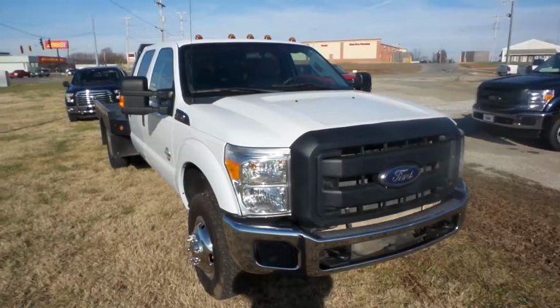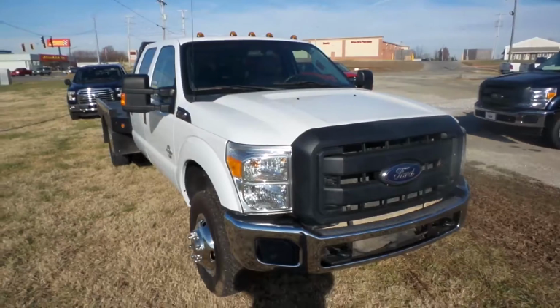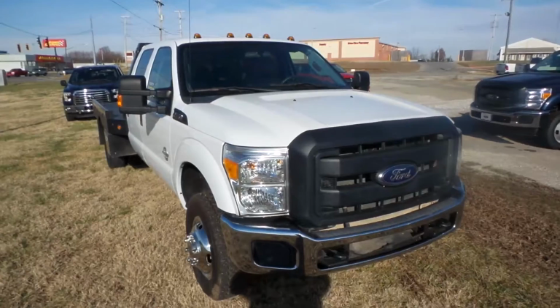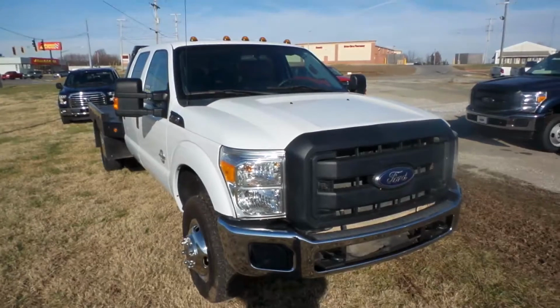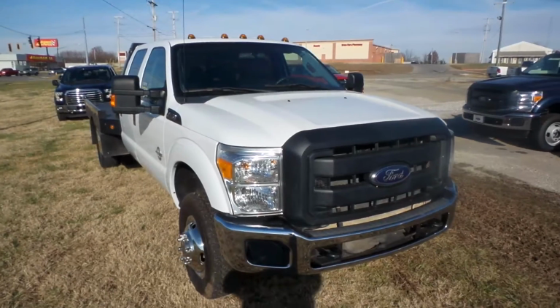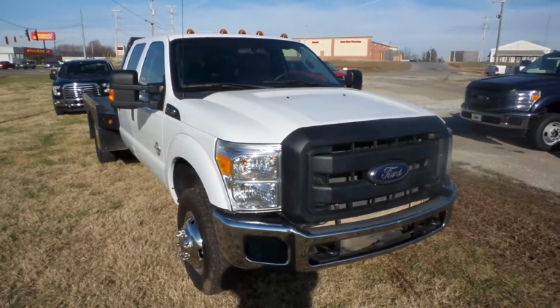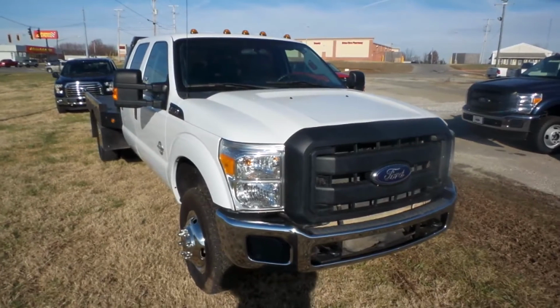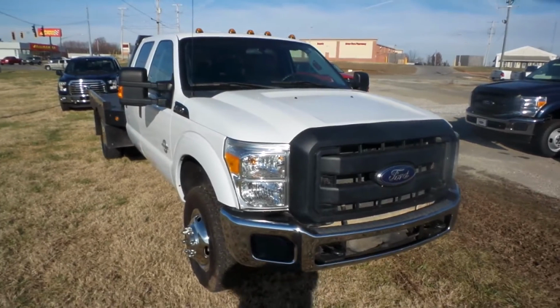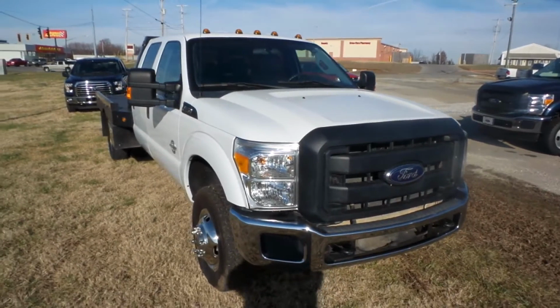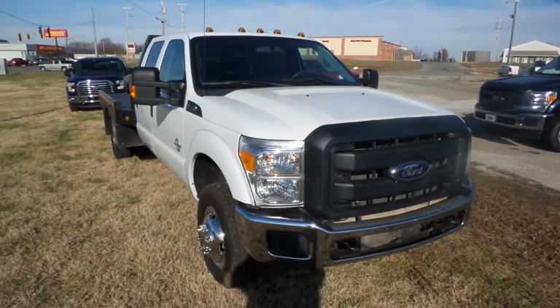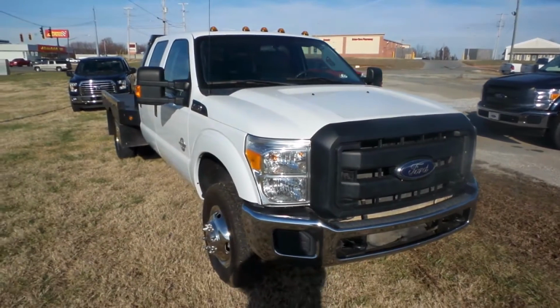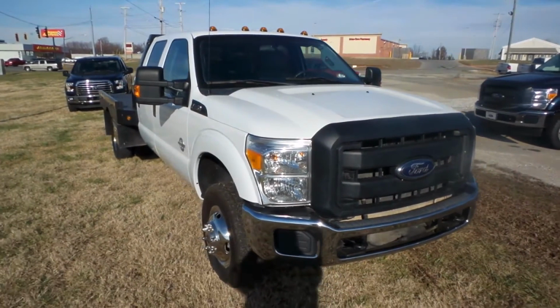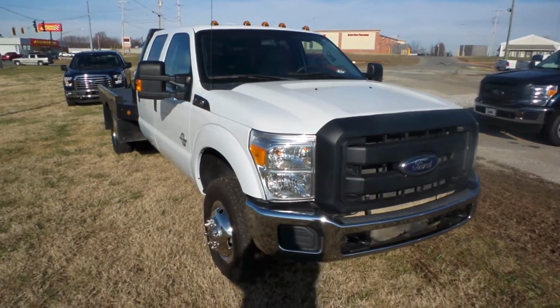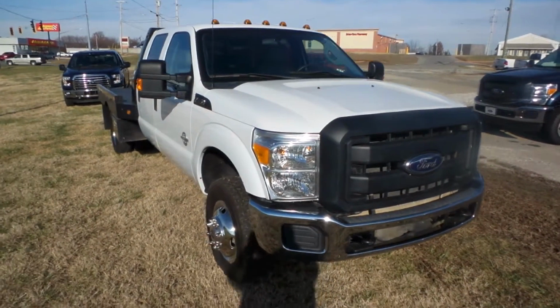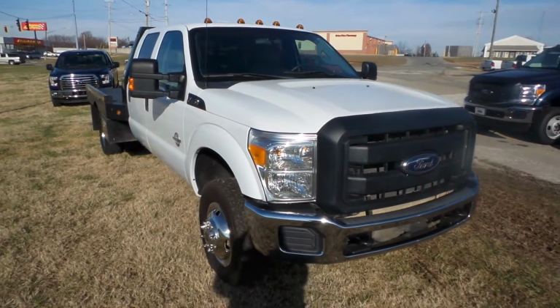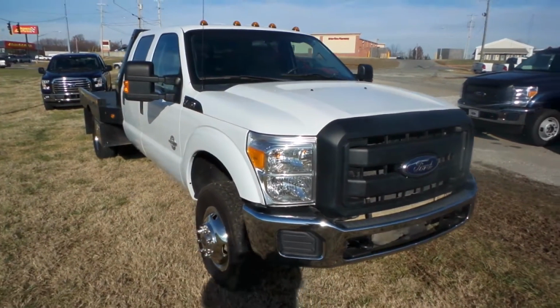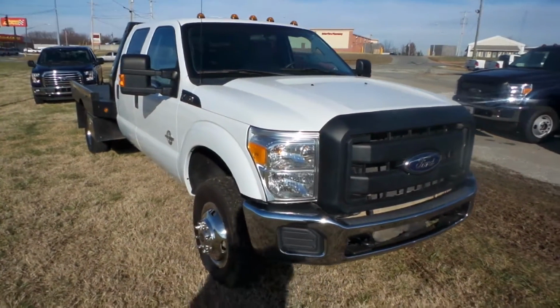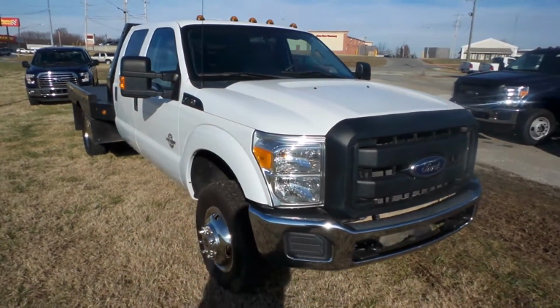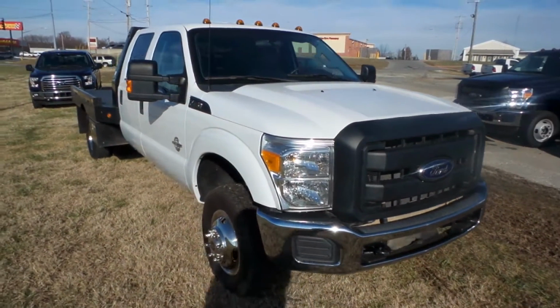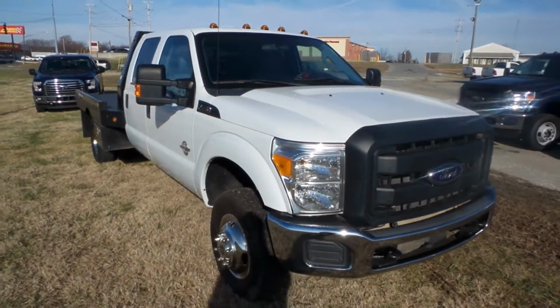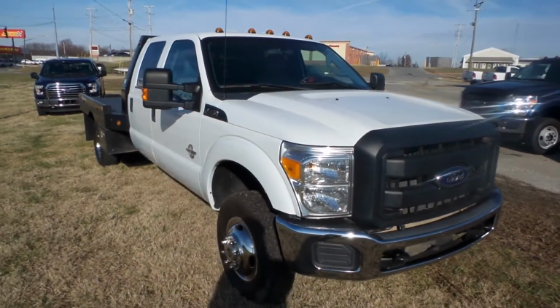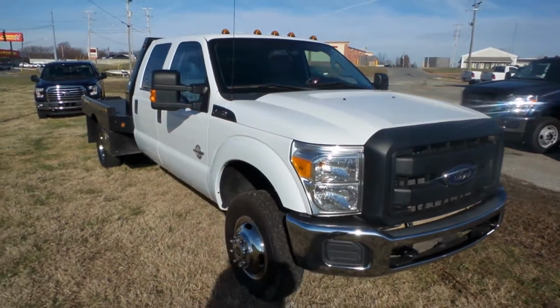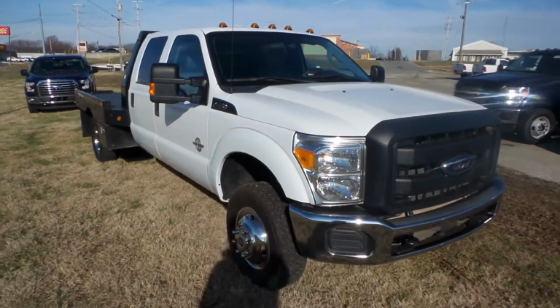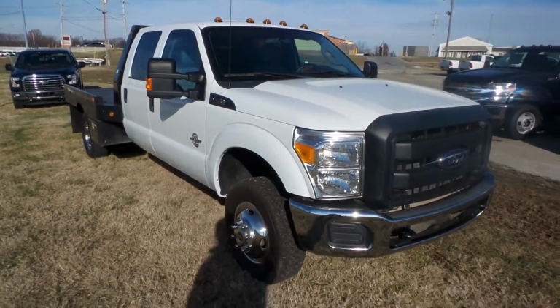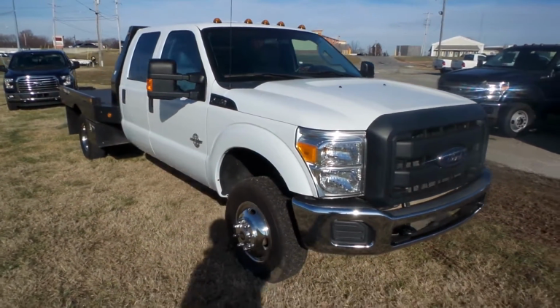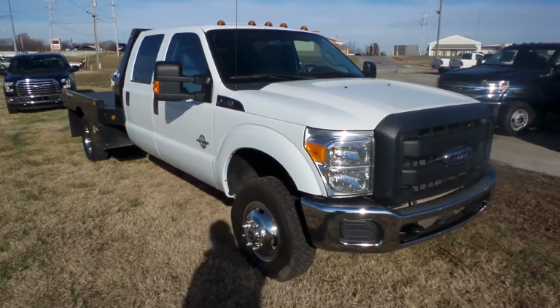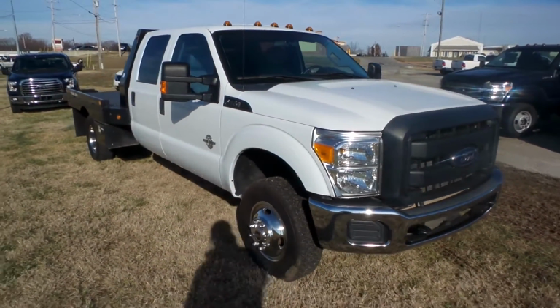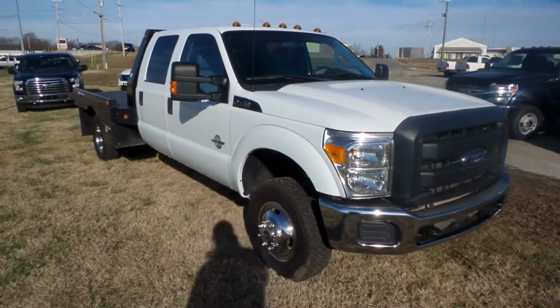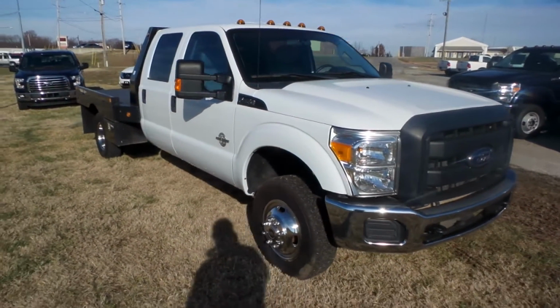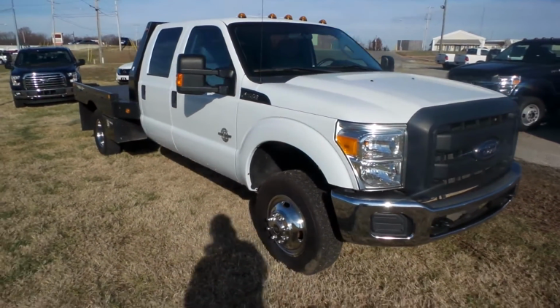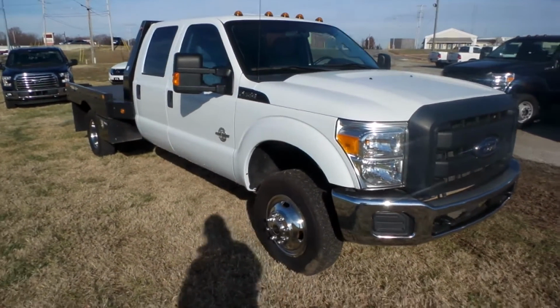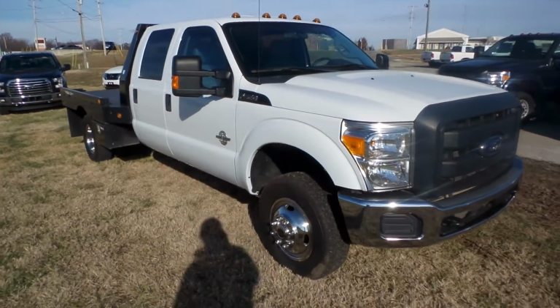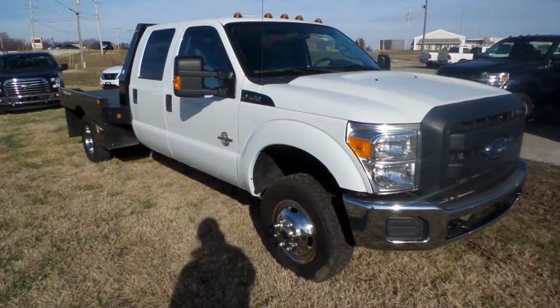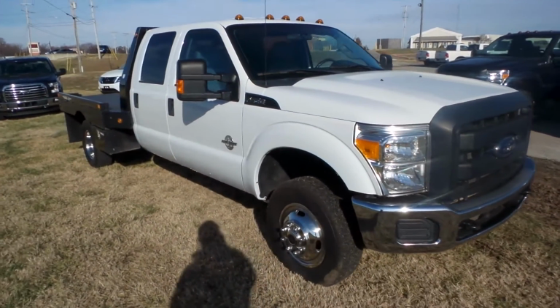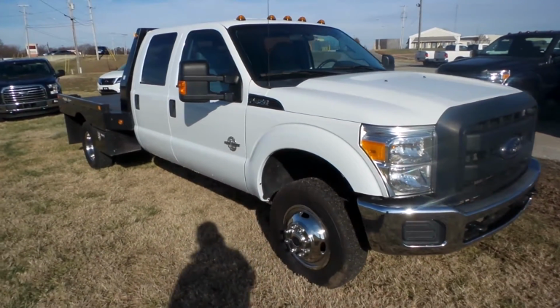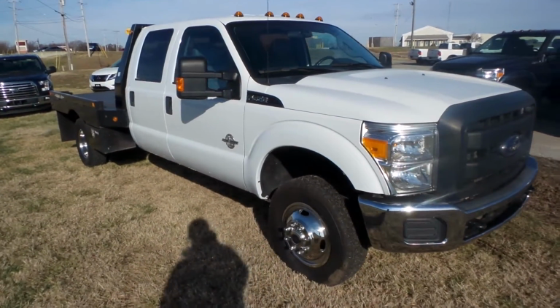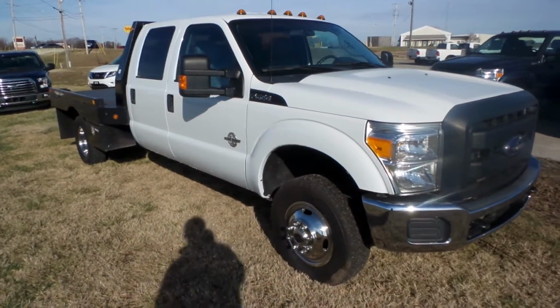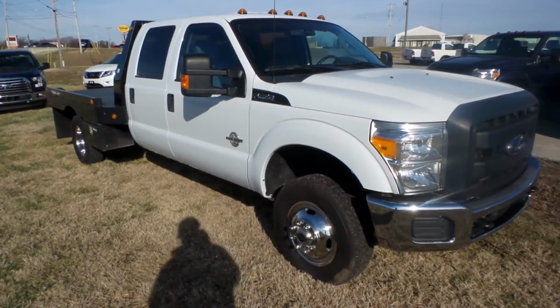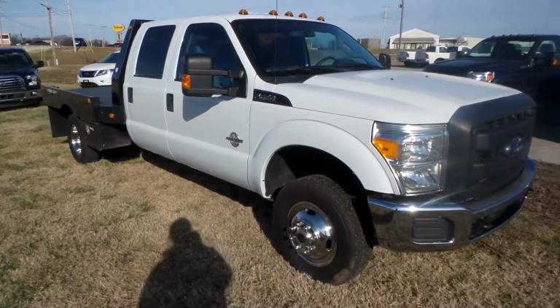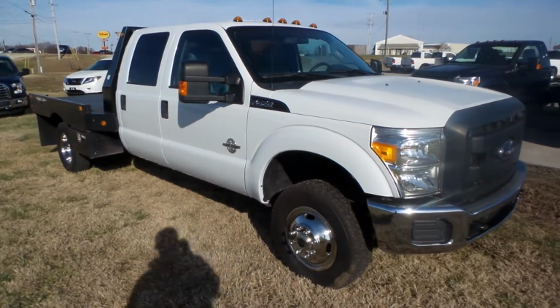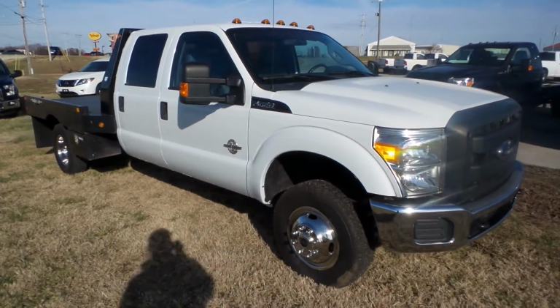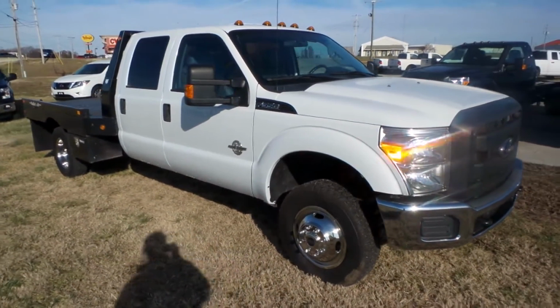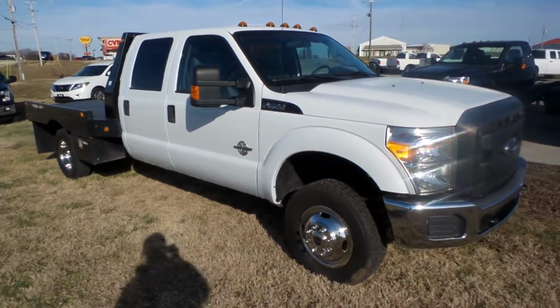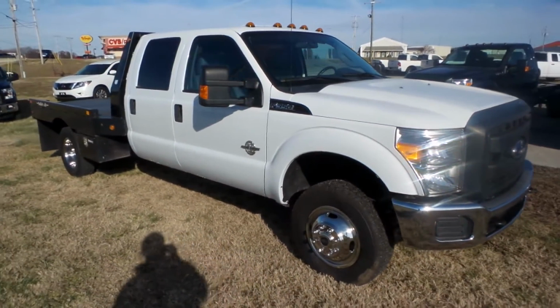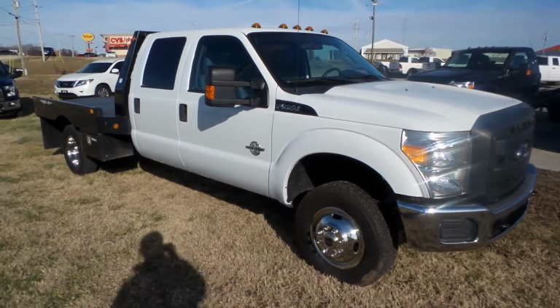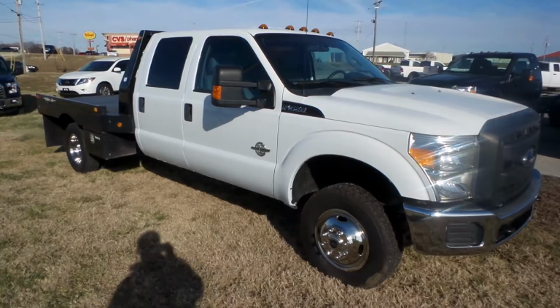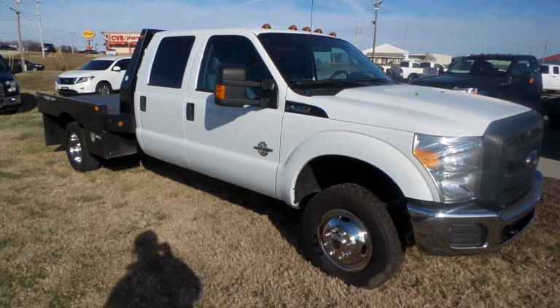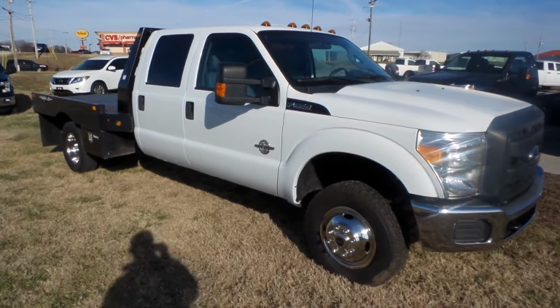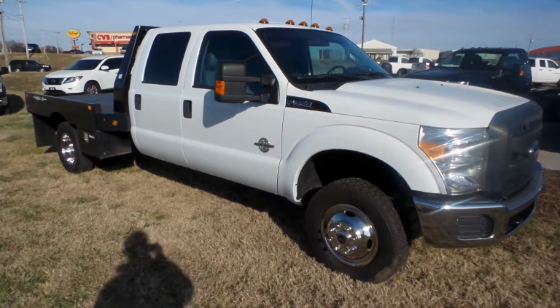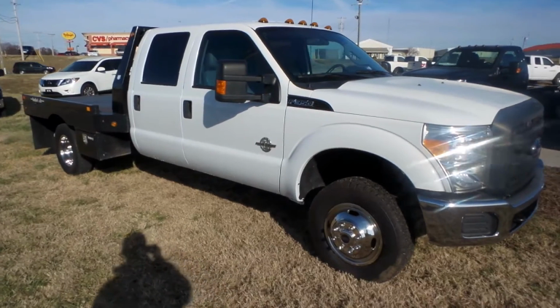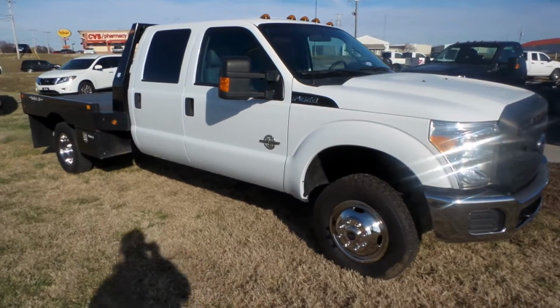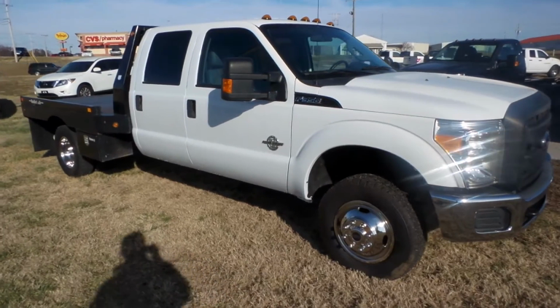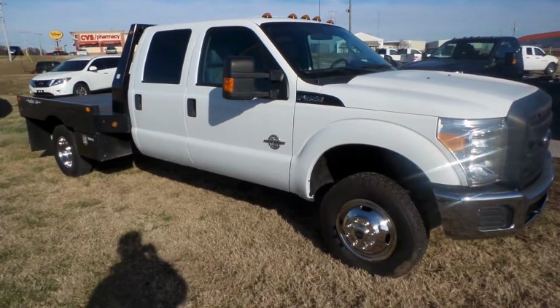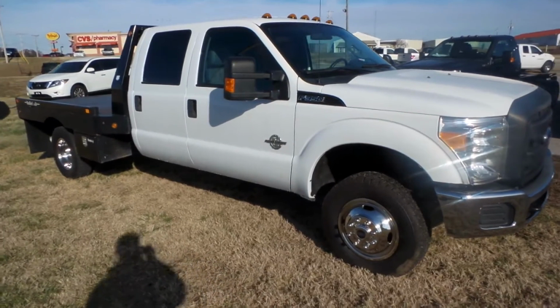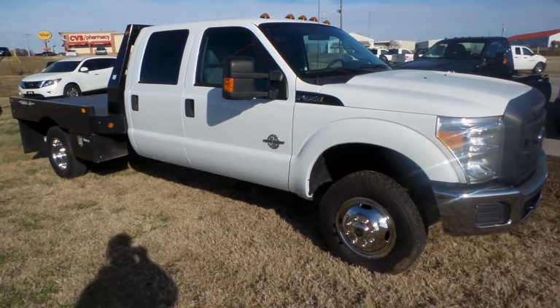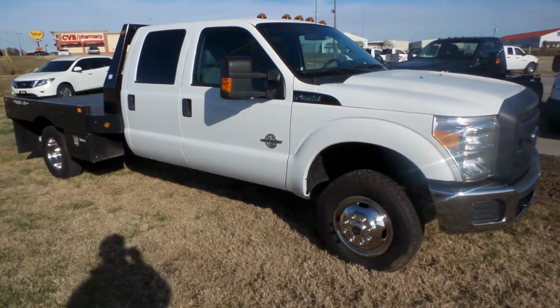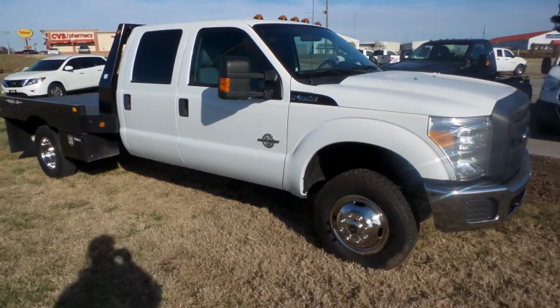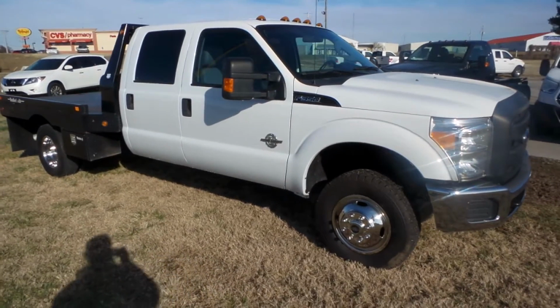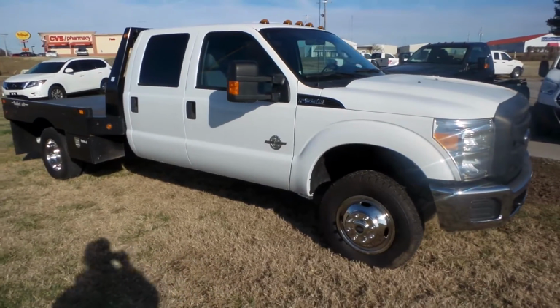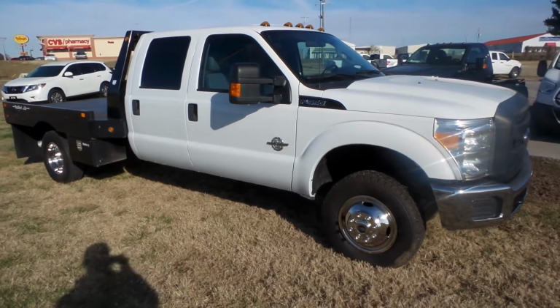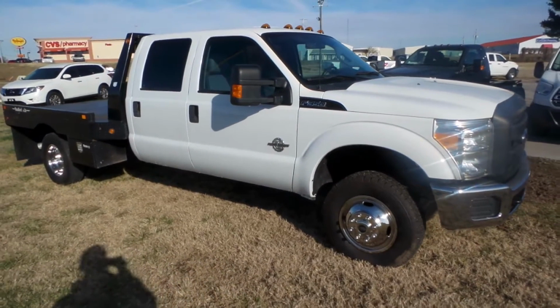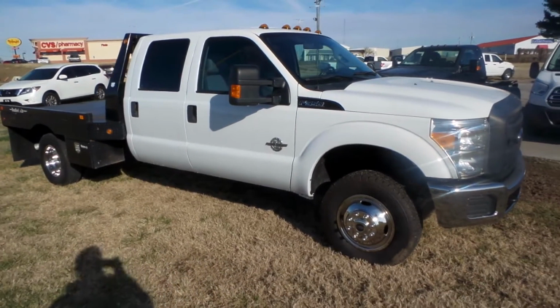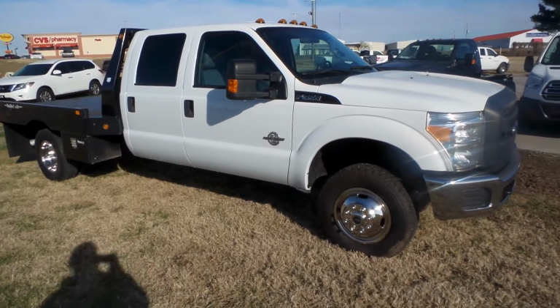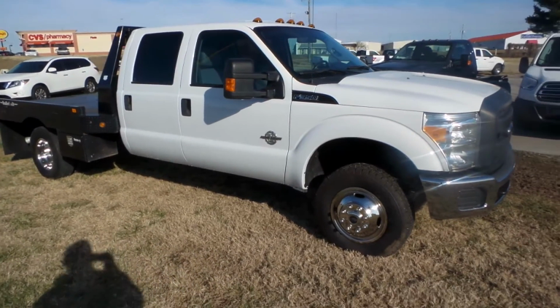Good morning Levi. This is Austin at Hunt Ford in Franklin, Kentucky. I just wanted to take a video of that truck you had expressed some interest in.